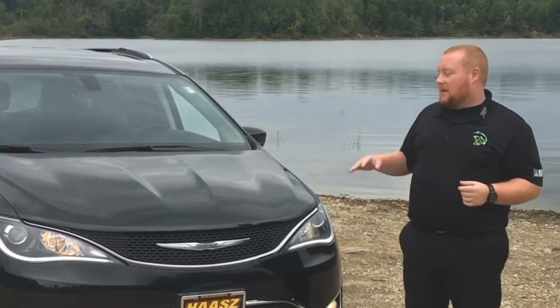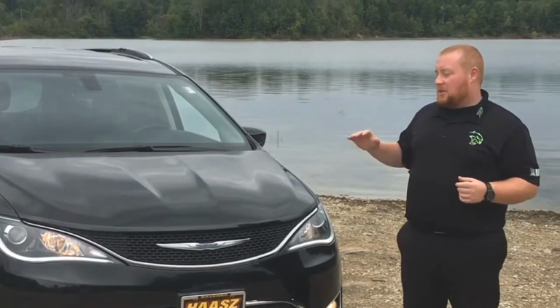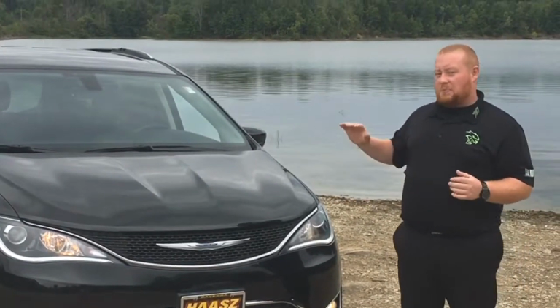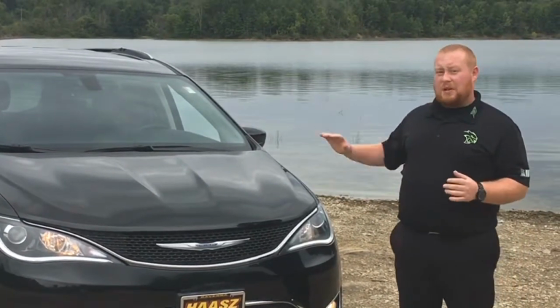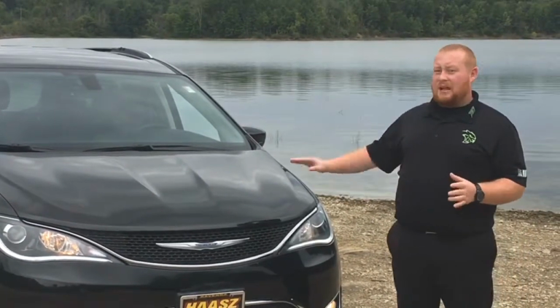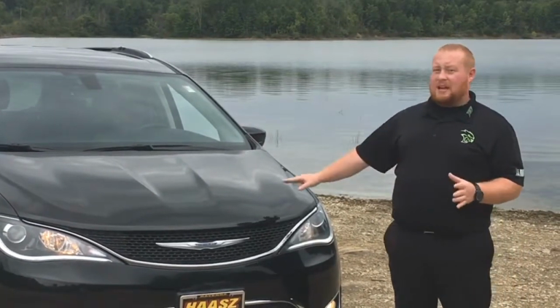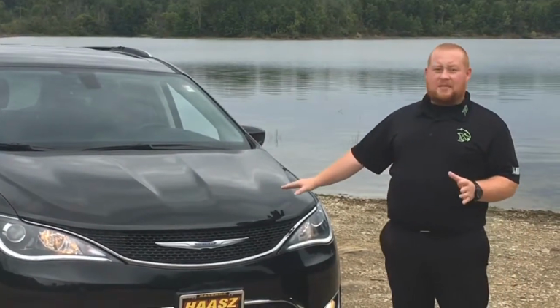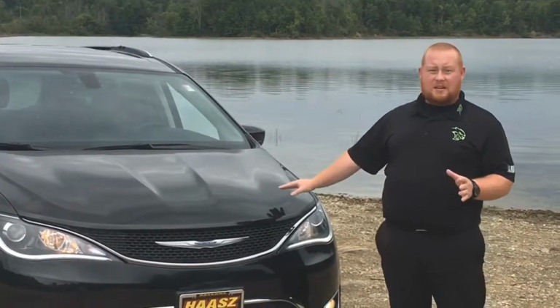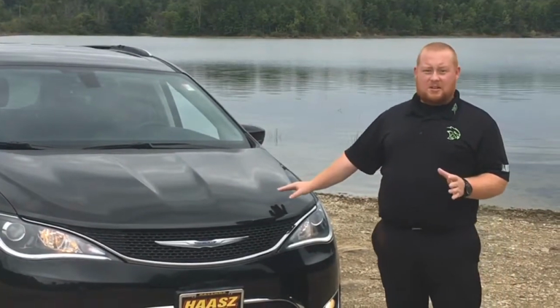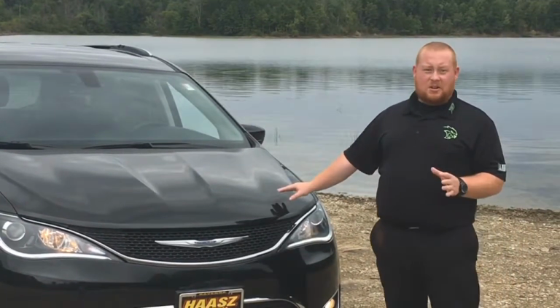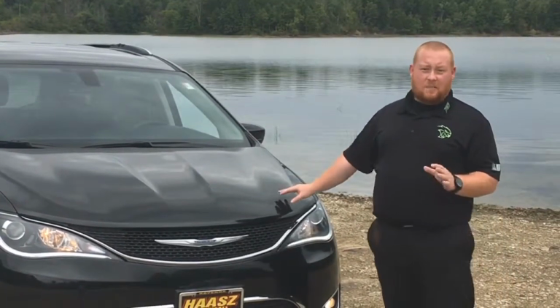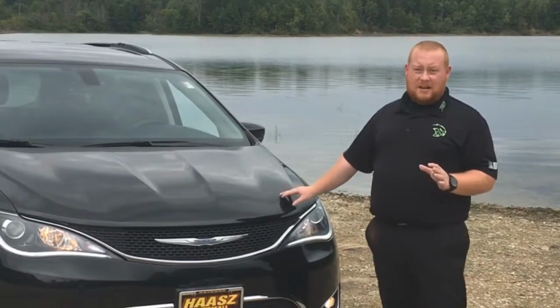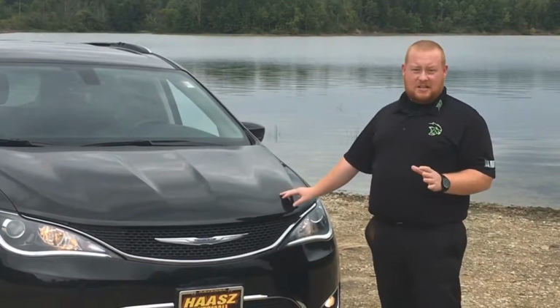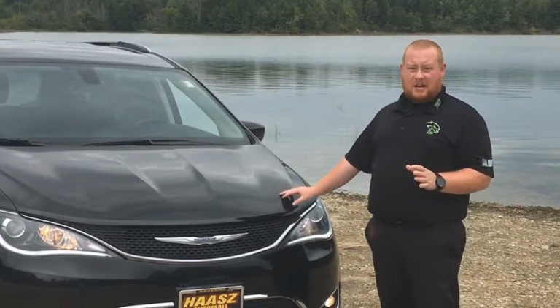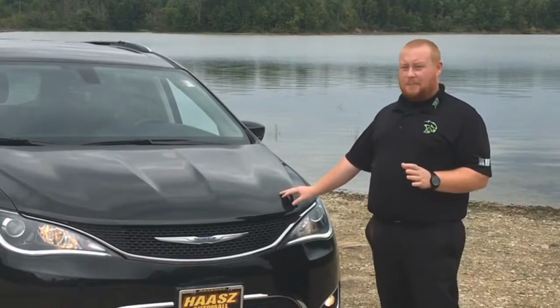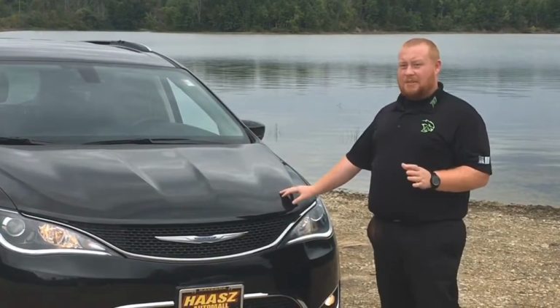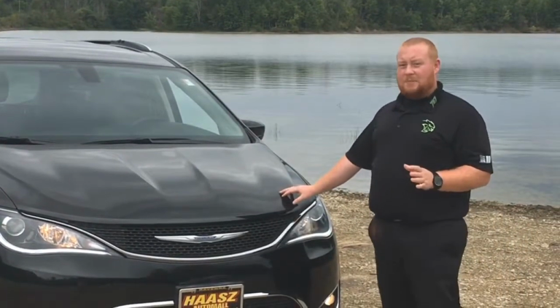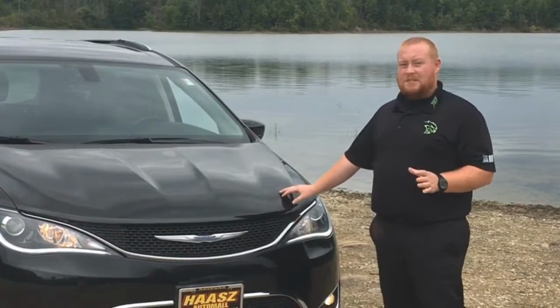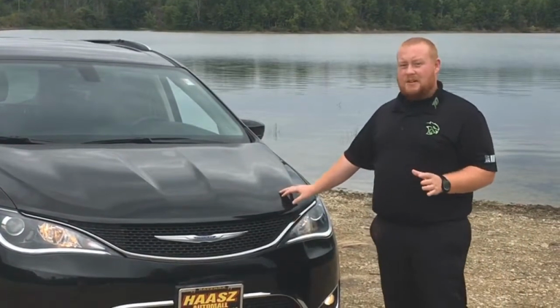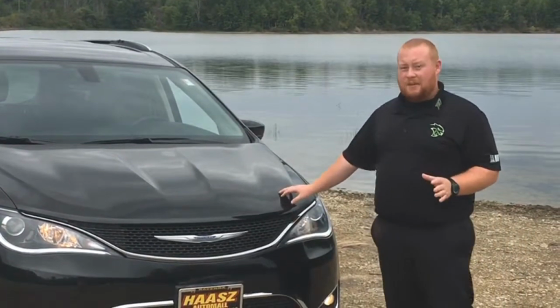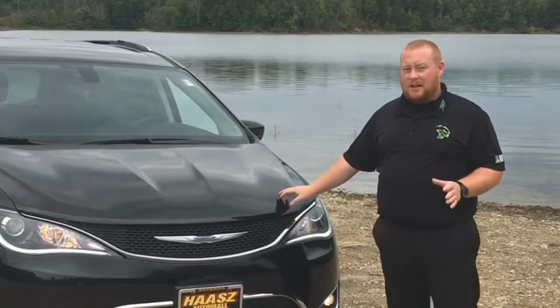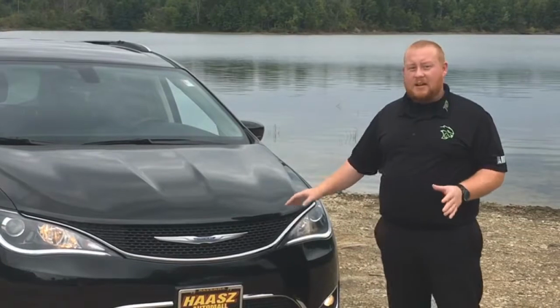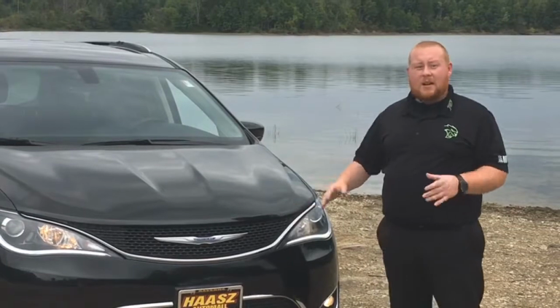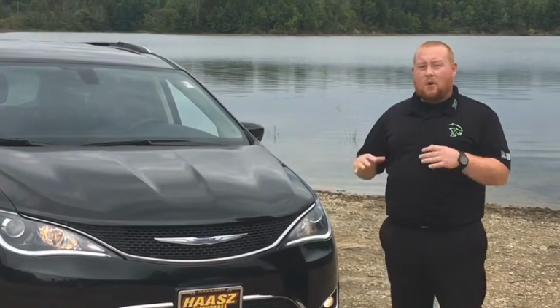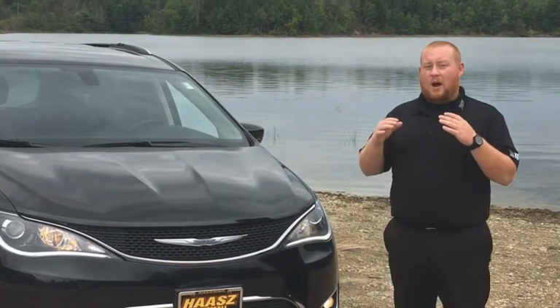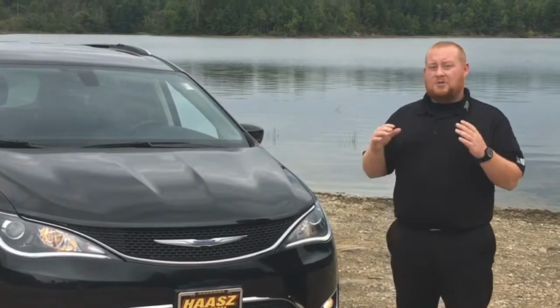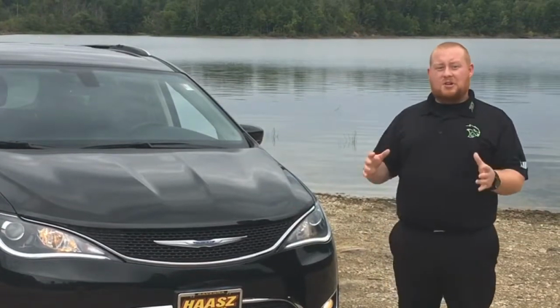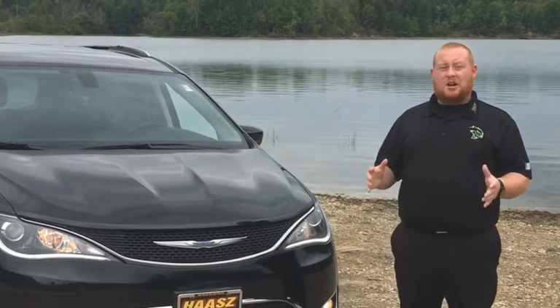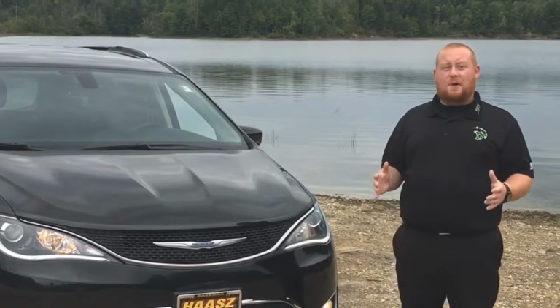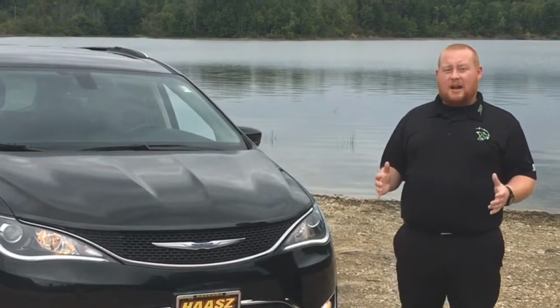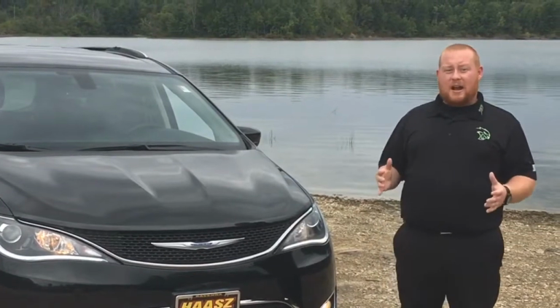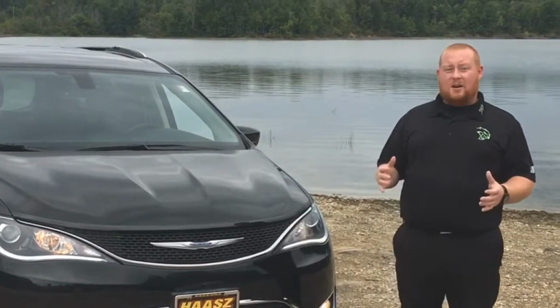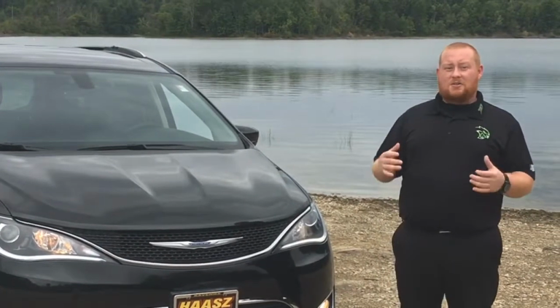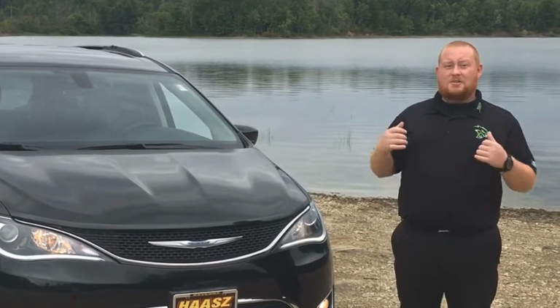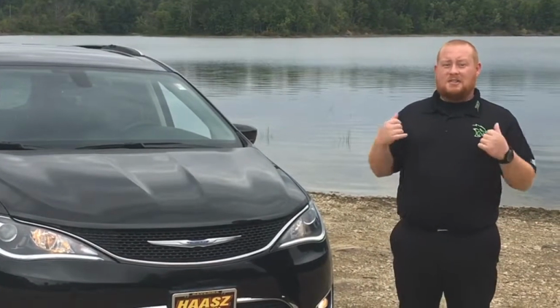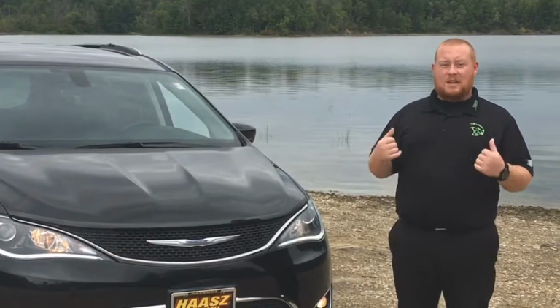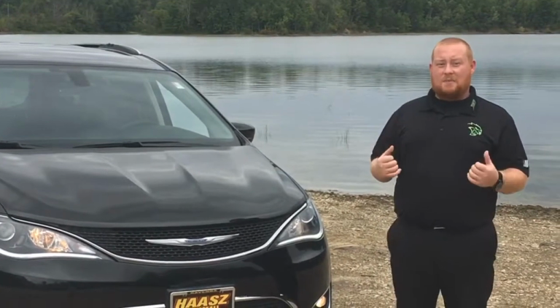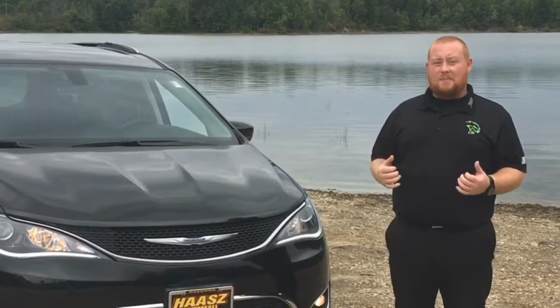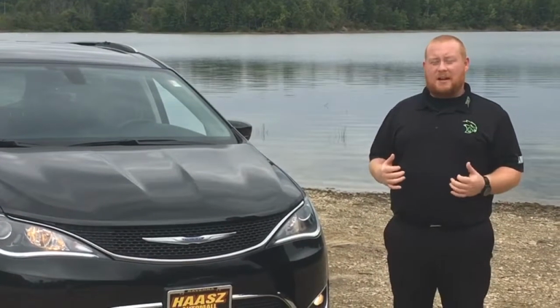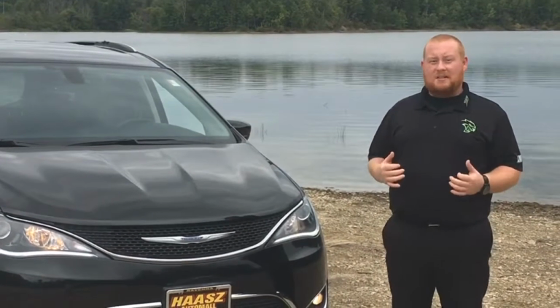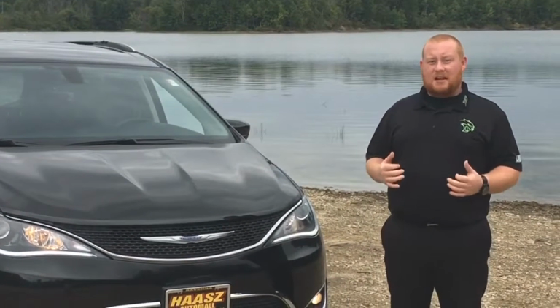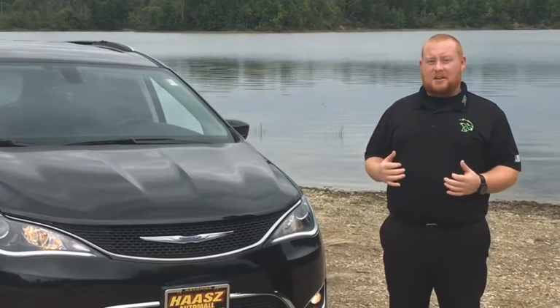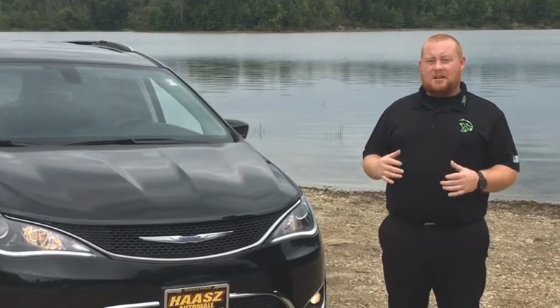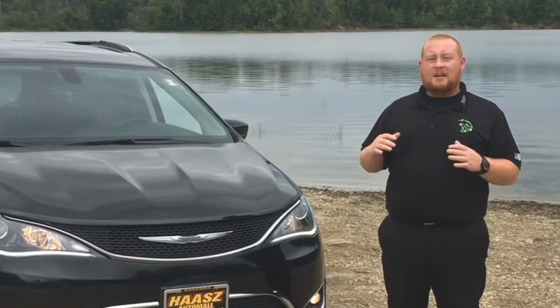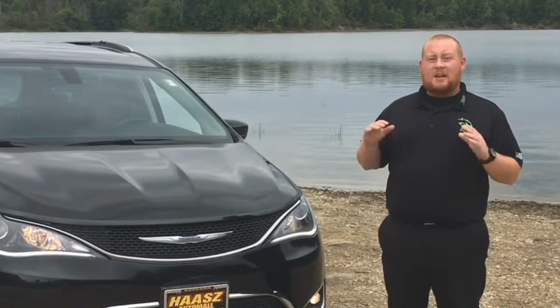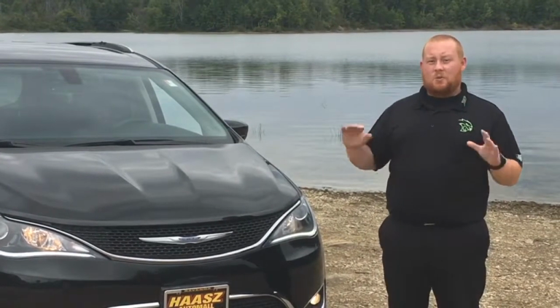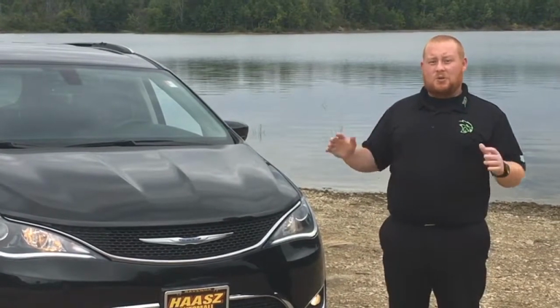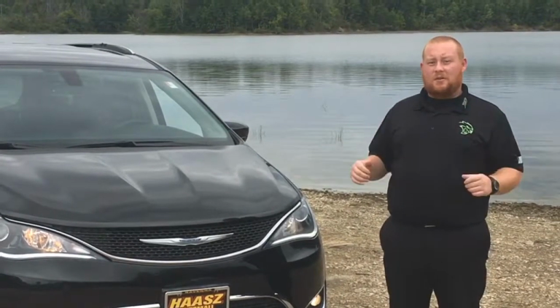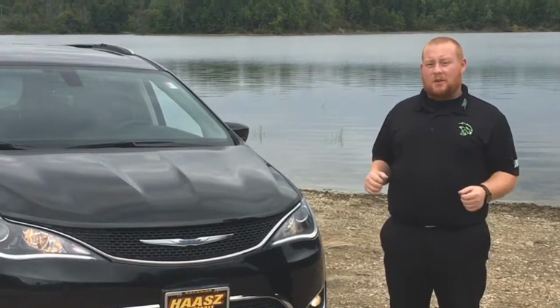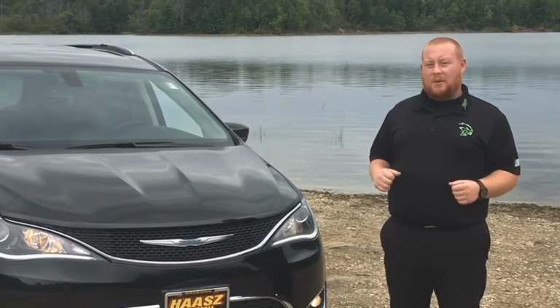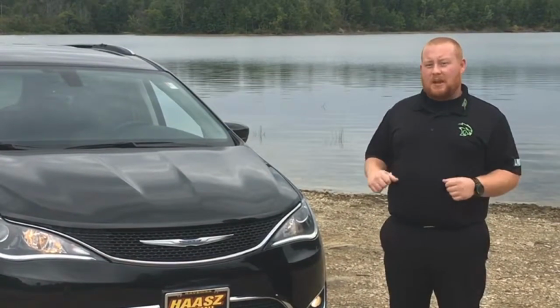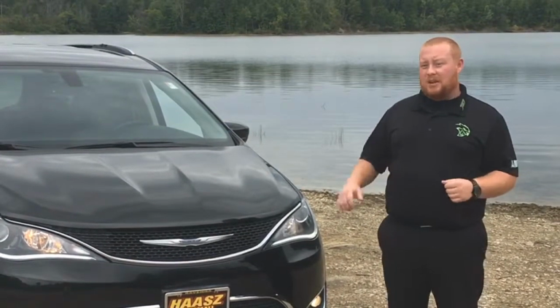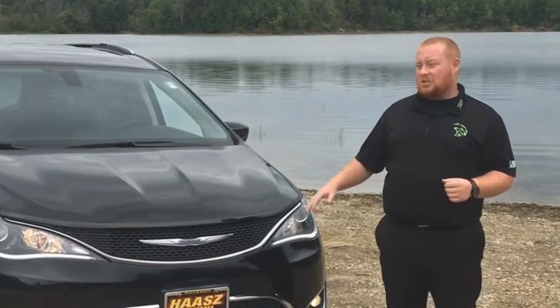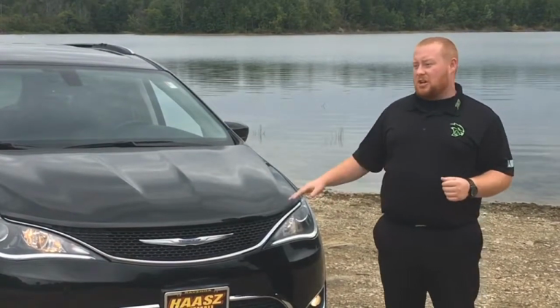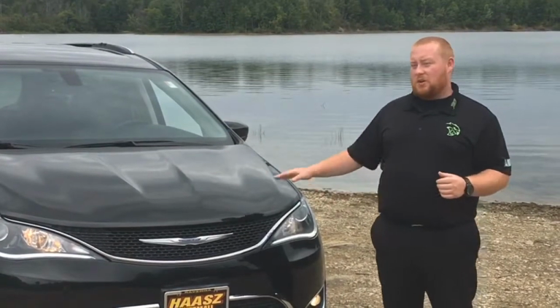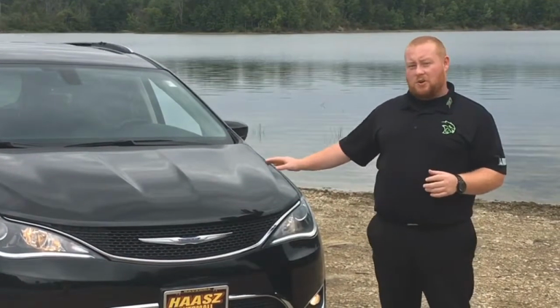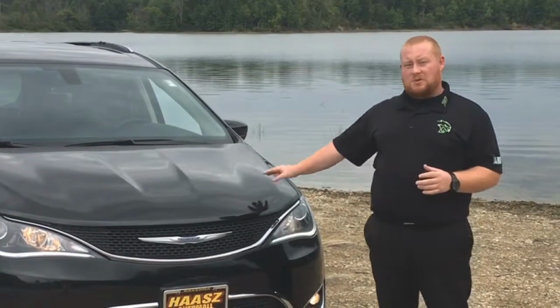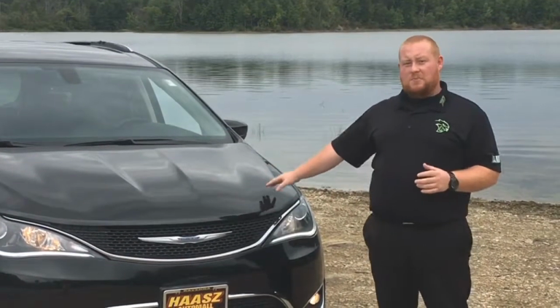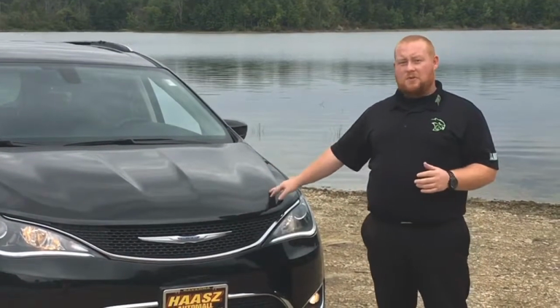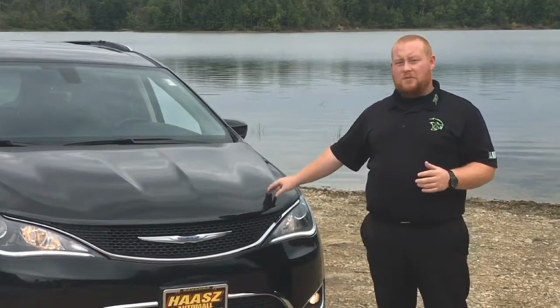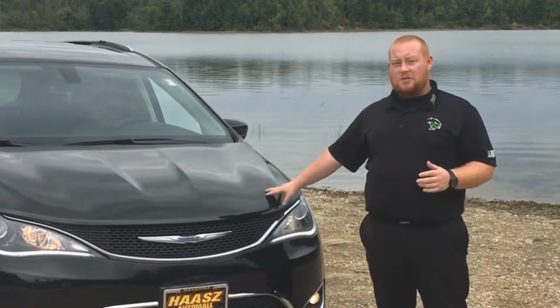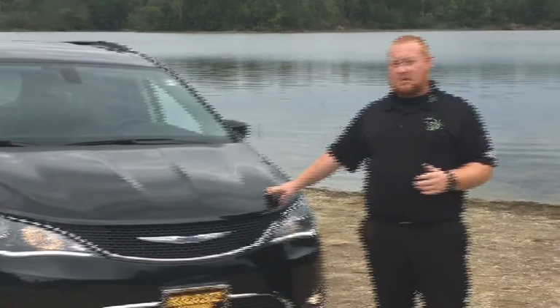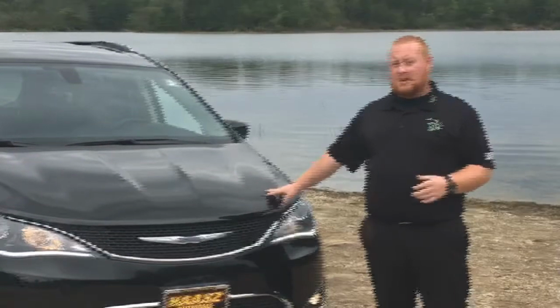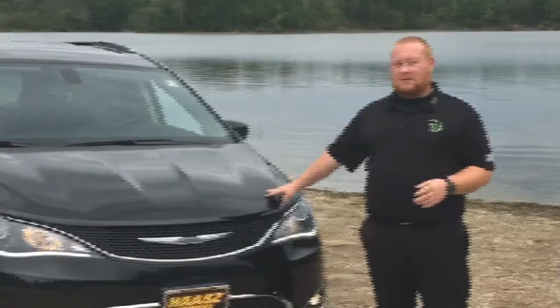There are plenty of things that are amazing about the Pacifica. Why don't you come on out, see me Mike Teeter, and we'll do everything we can to show you one of these beautiful machines.